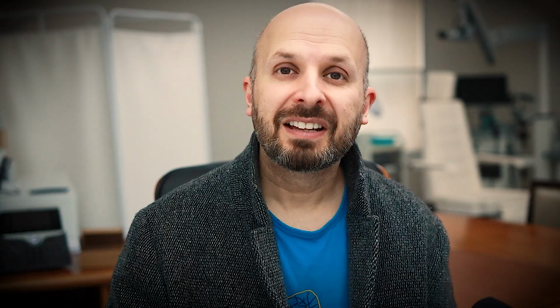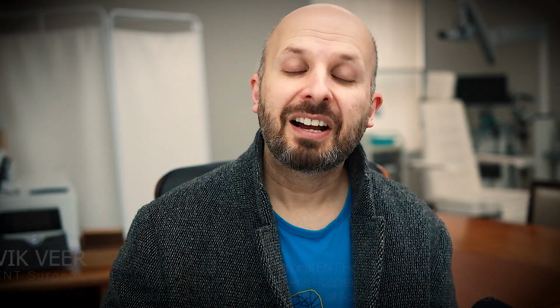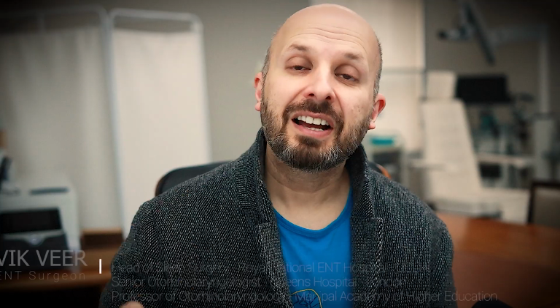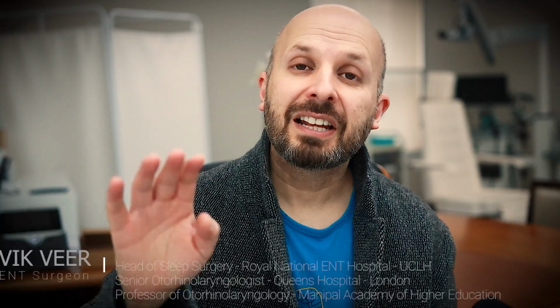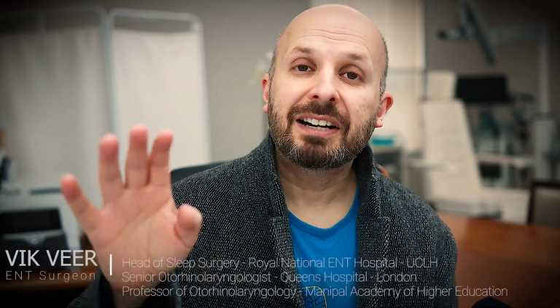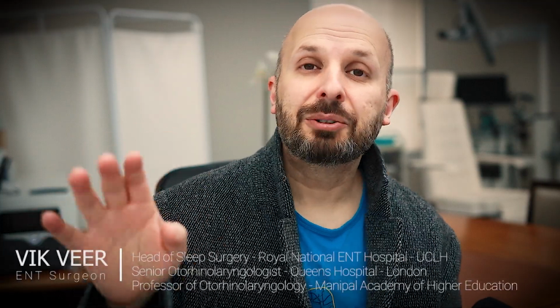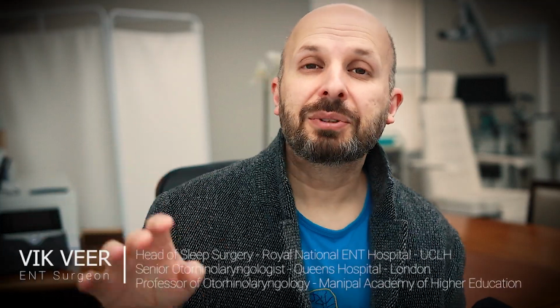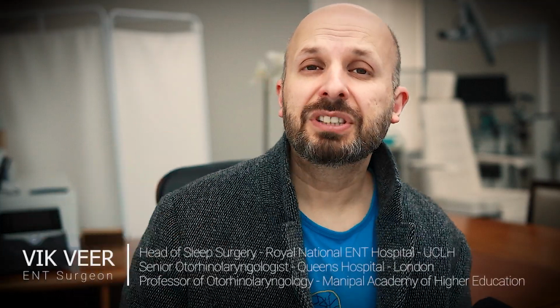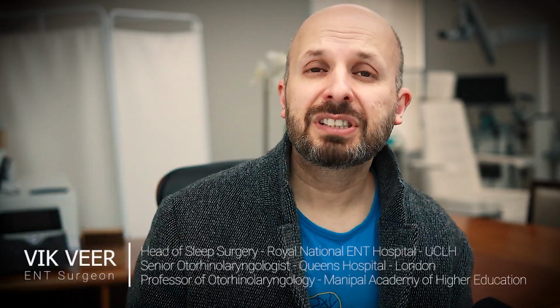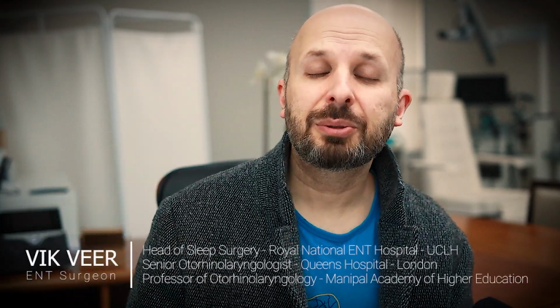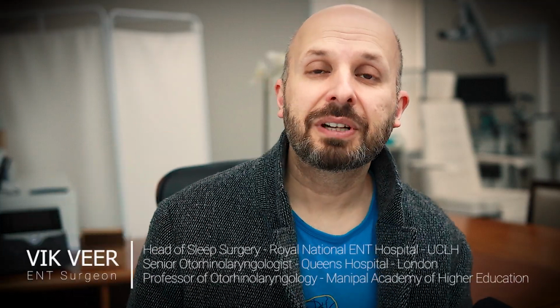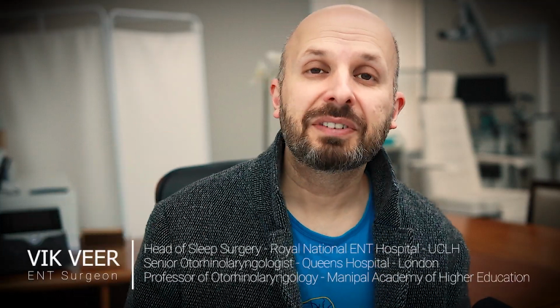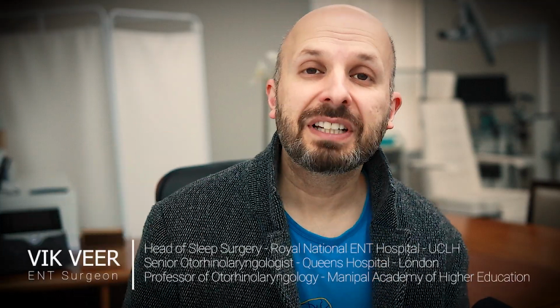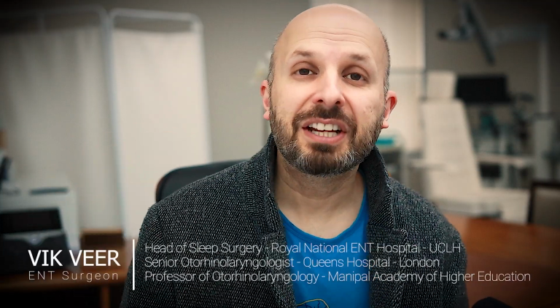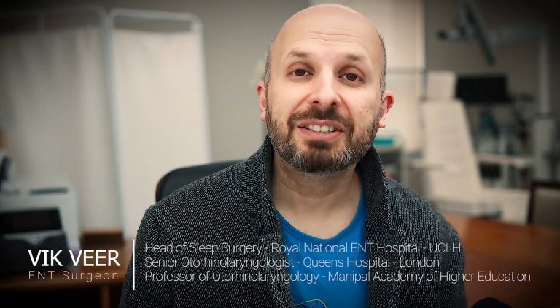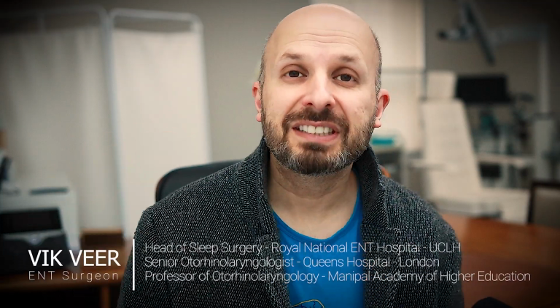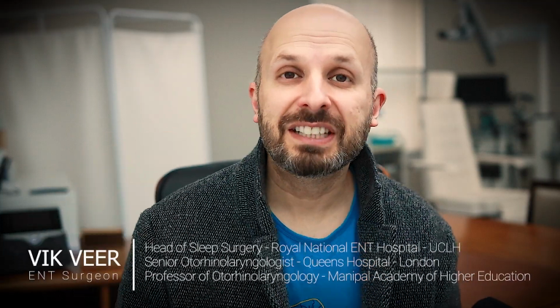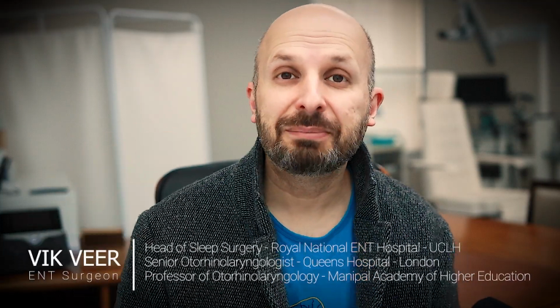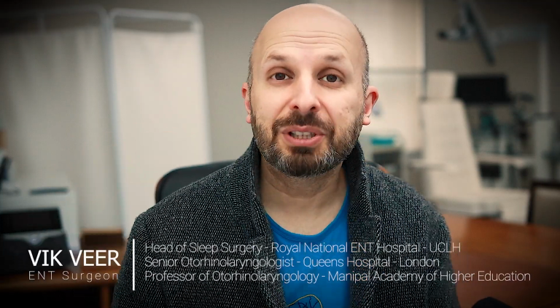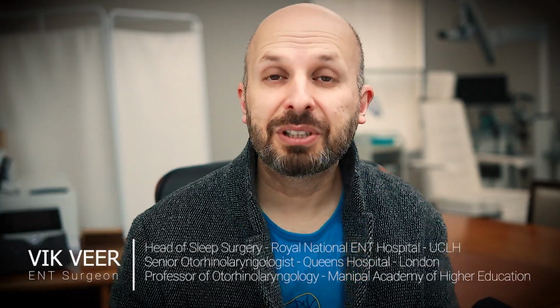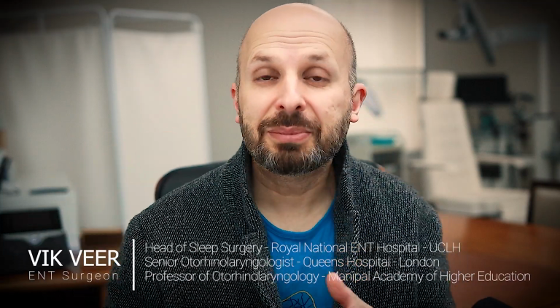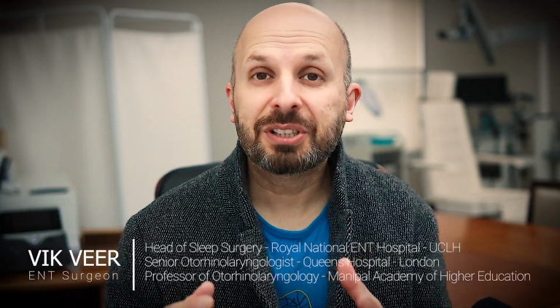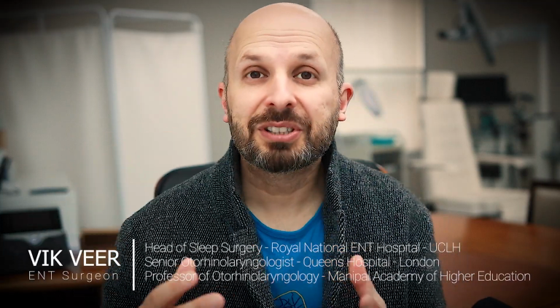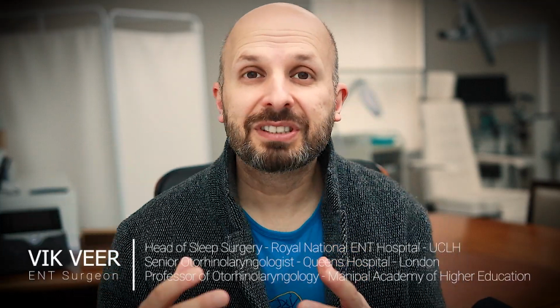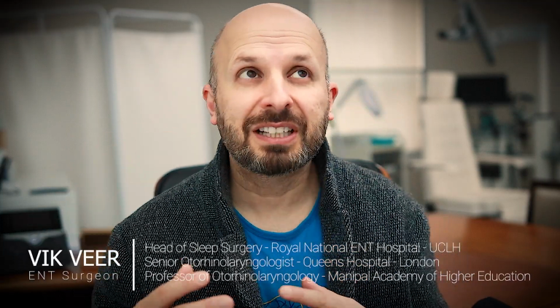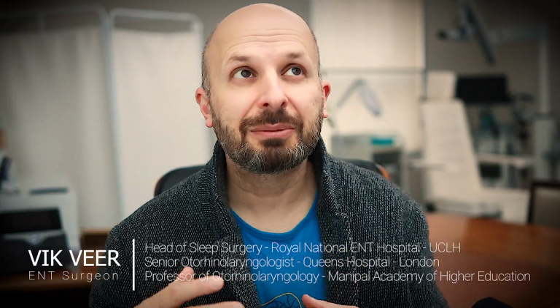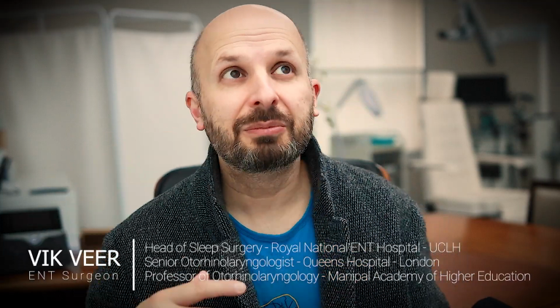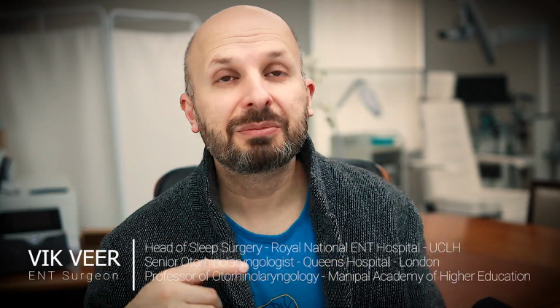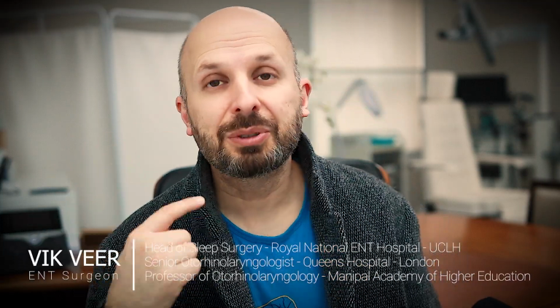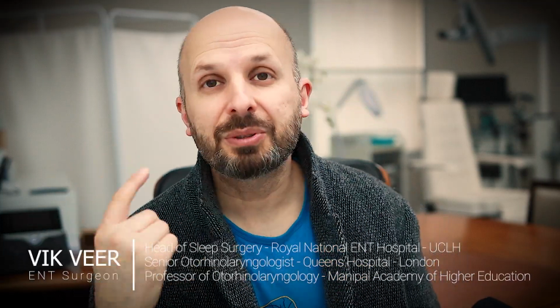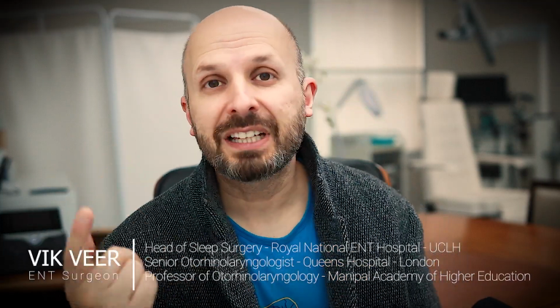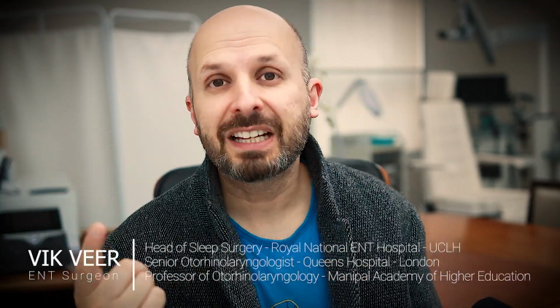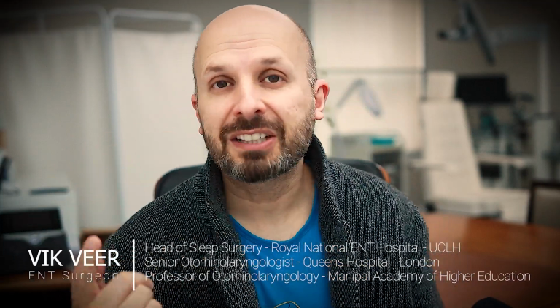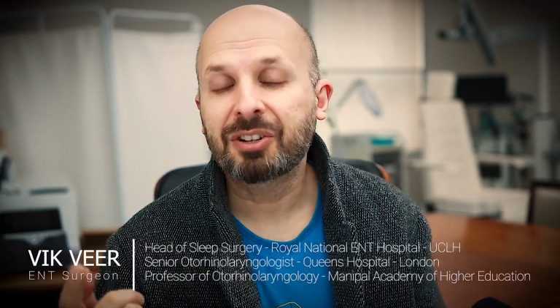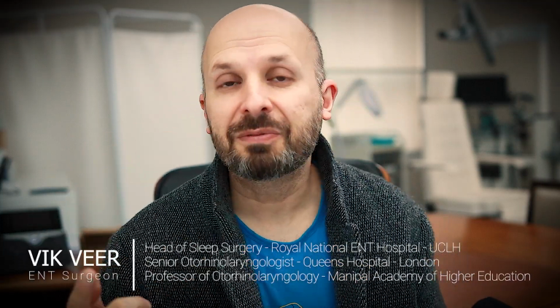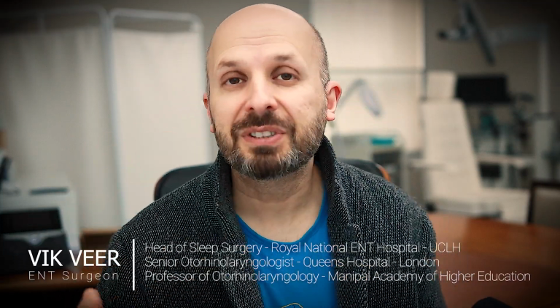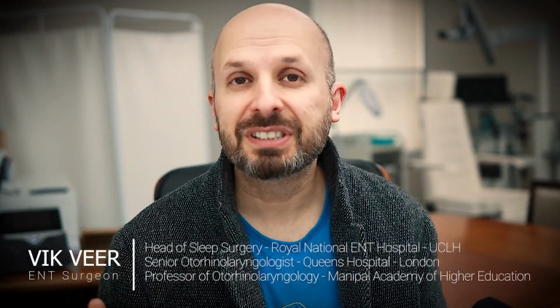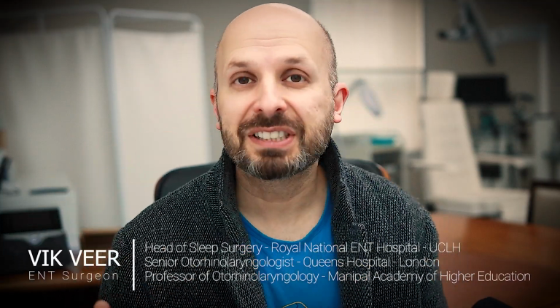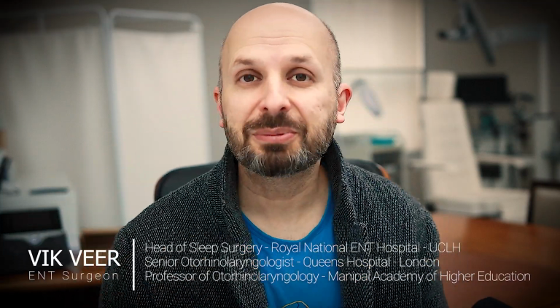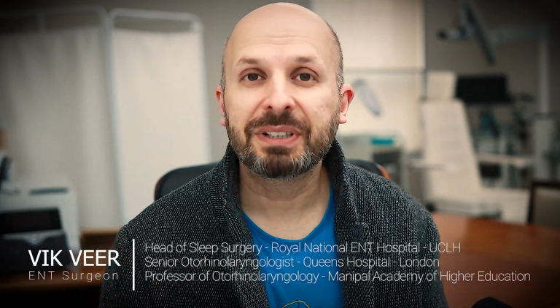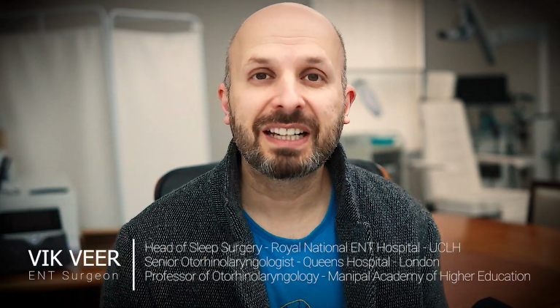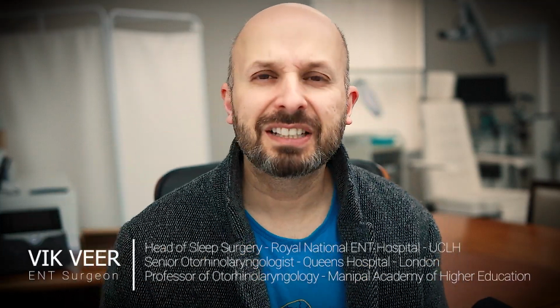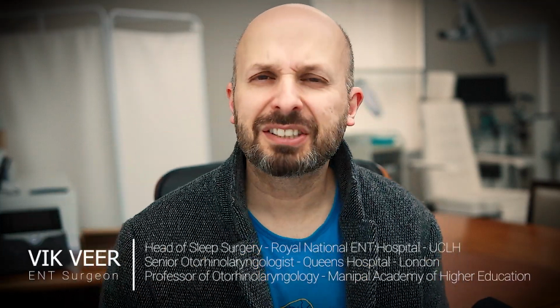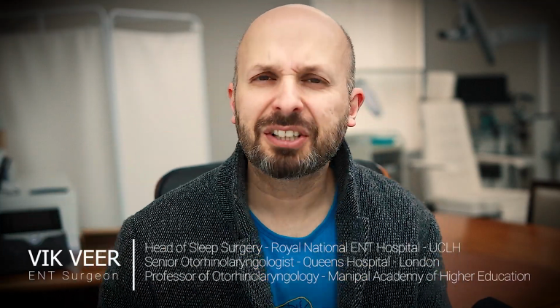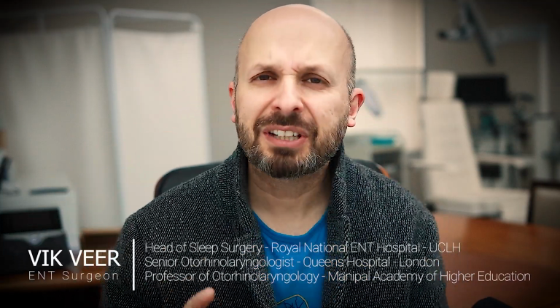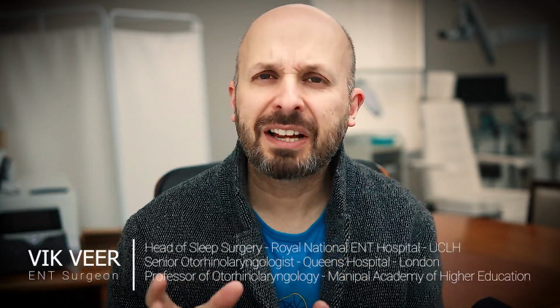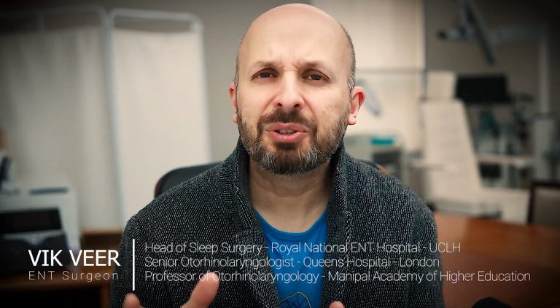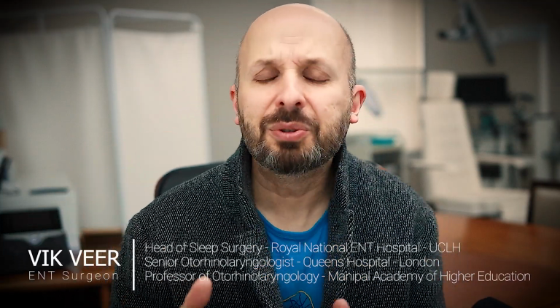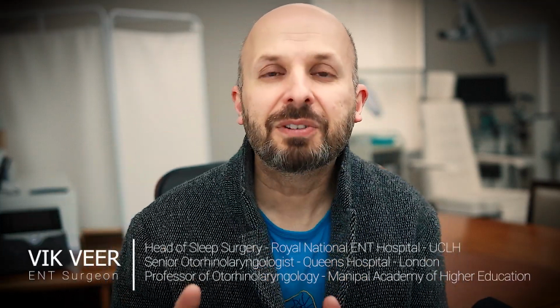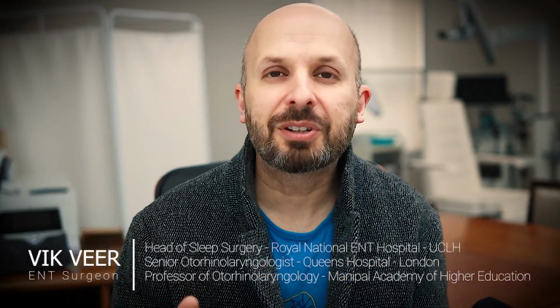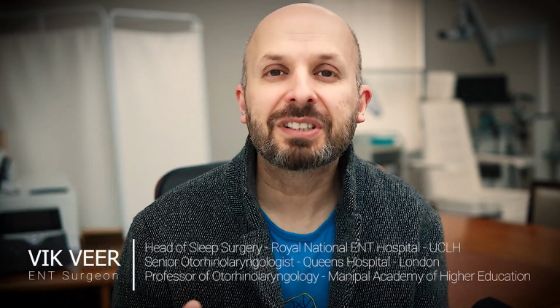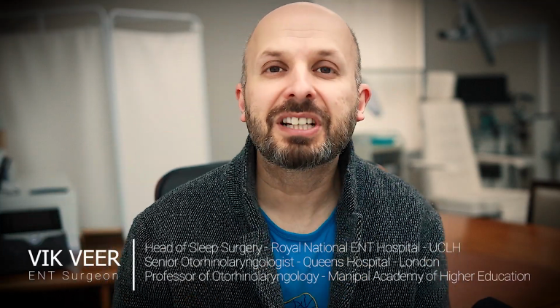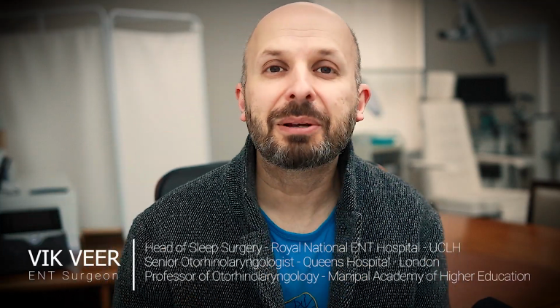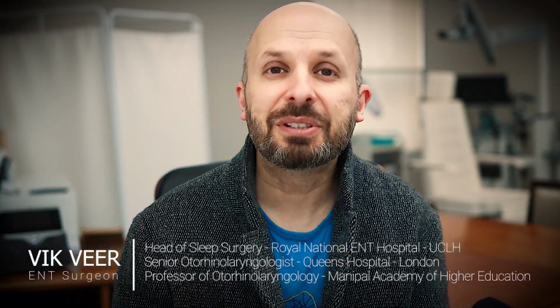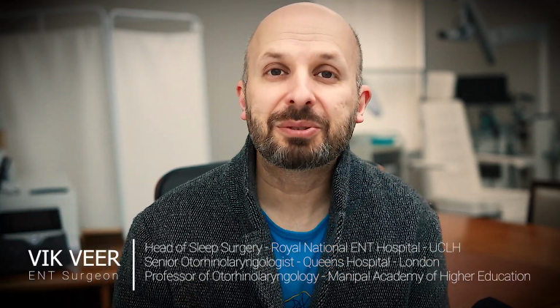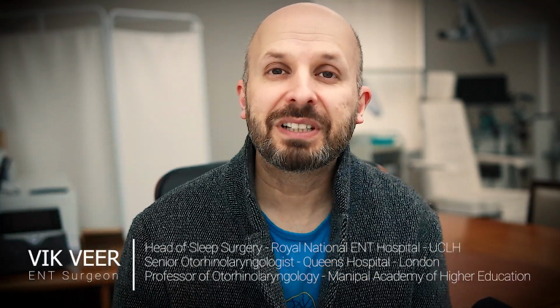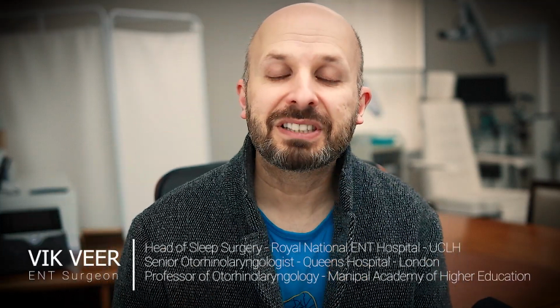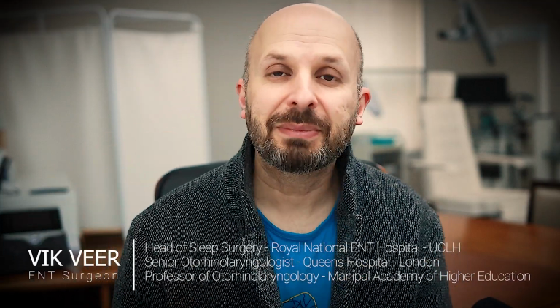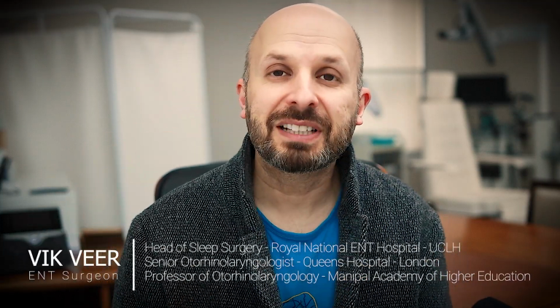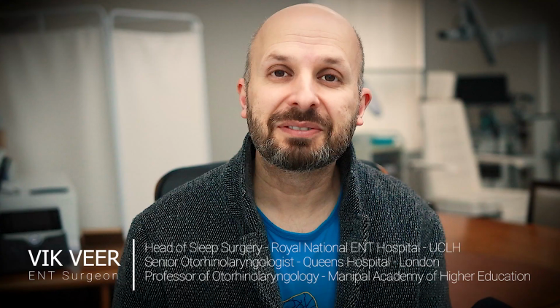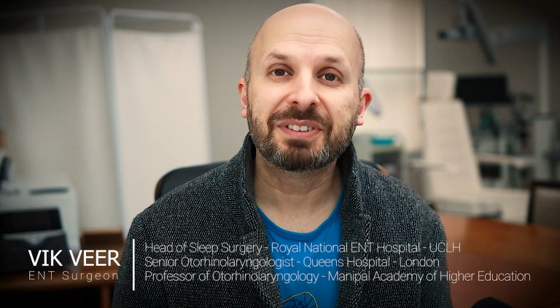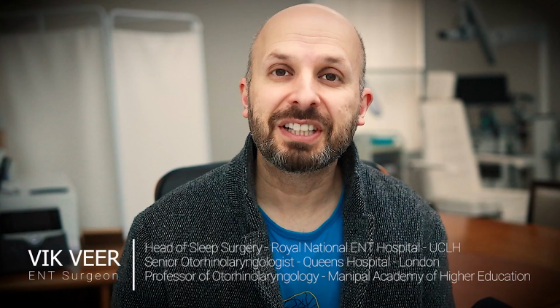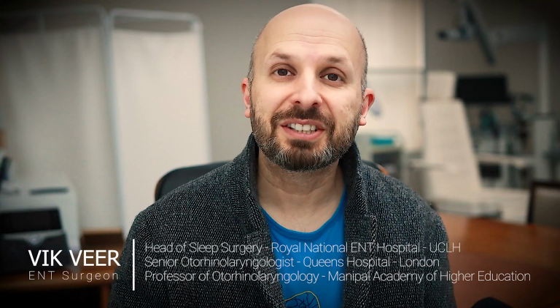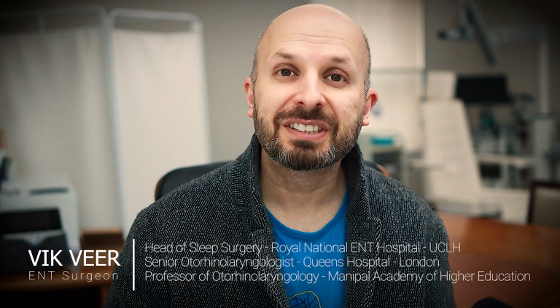Hi there, everyone. Just a quick video today, purely because I'm talking at a conference this weekend, so I don't have an awful lot of time this week to make some videos.